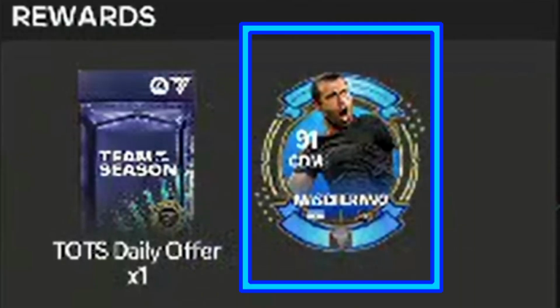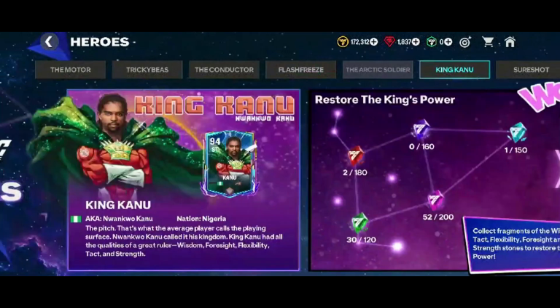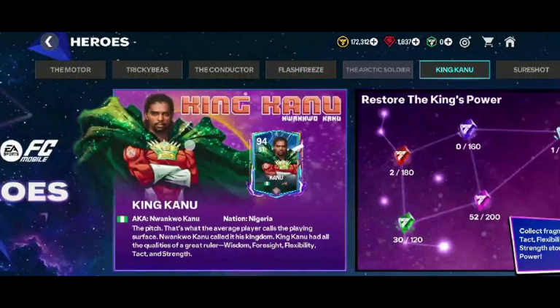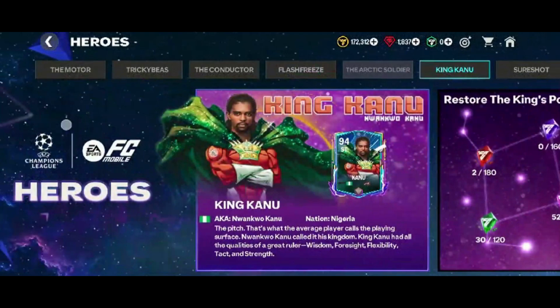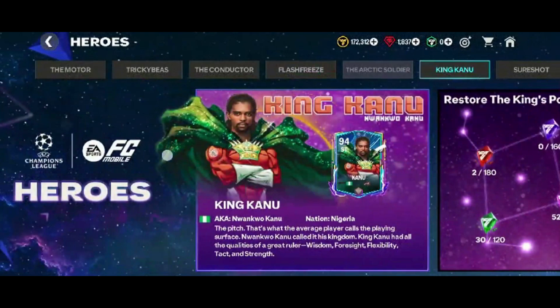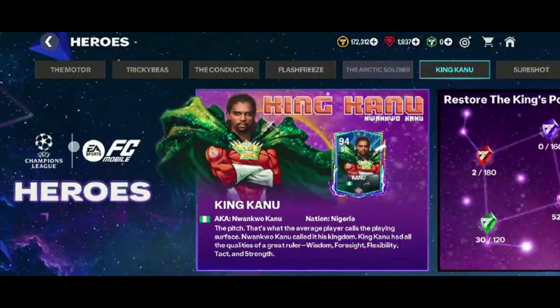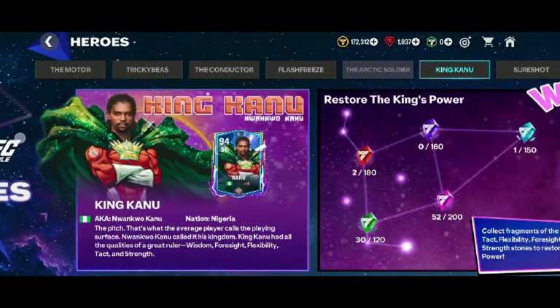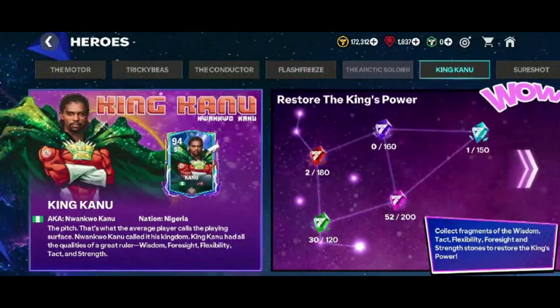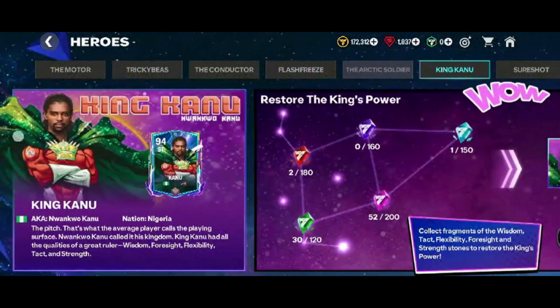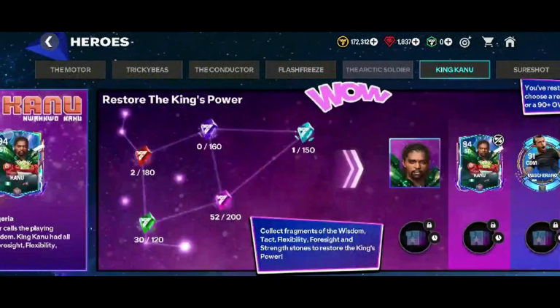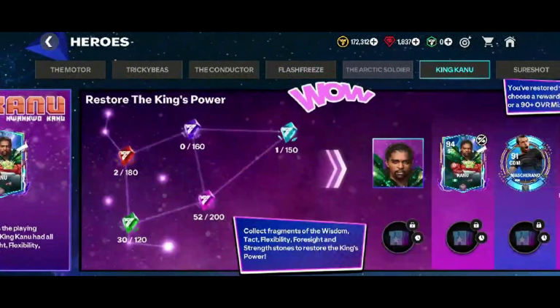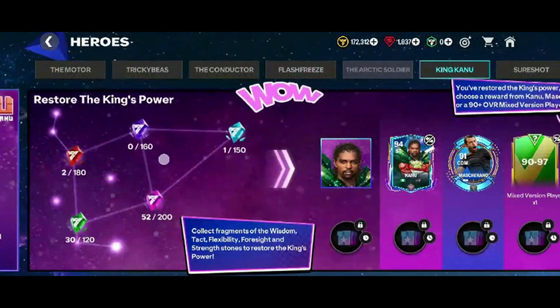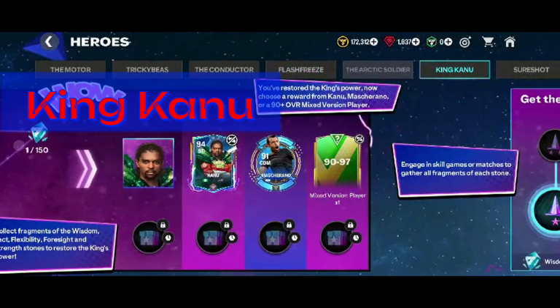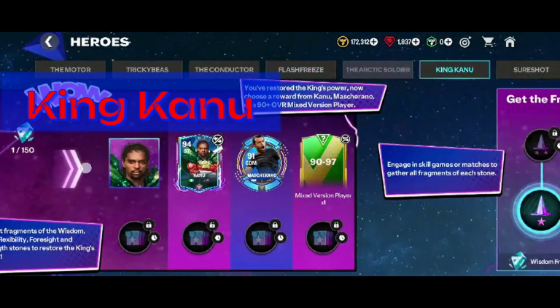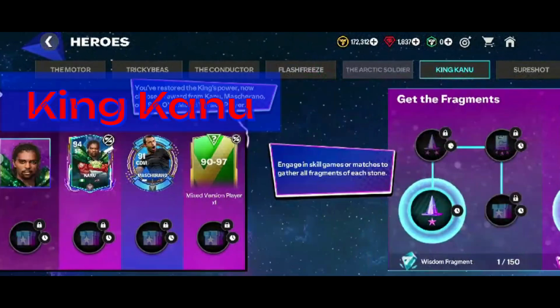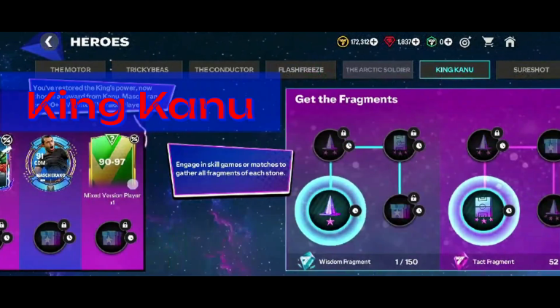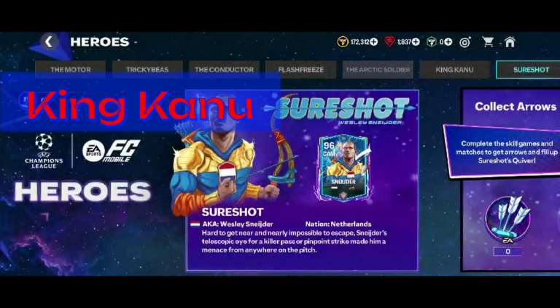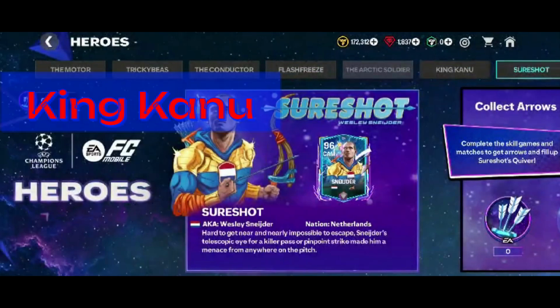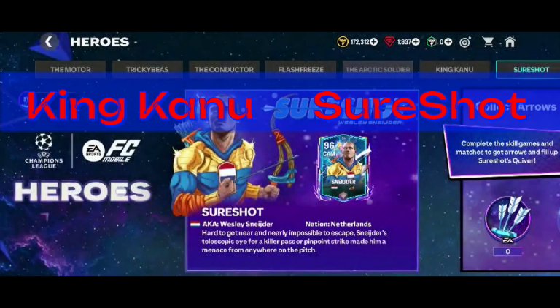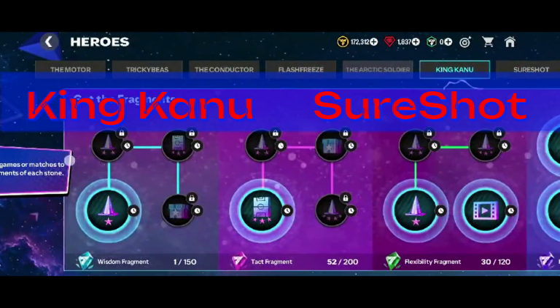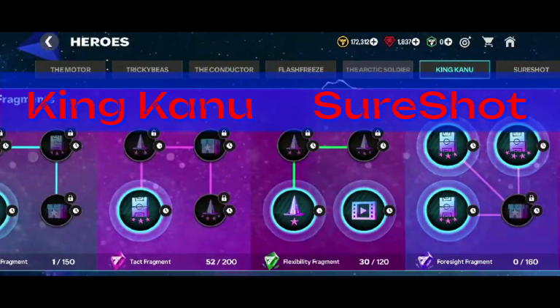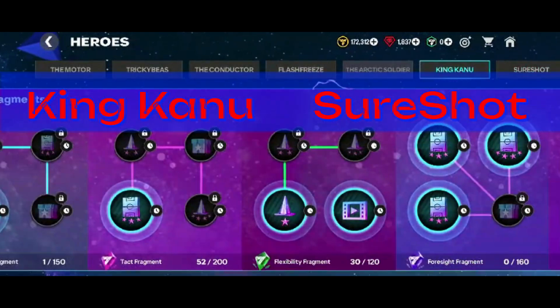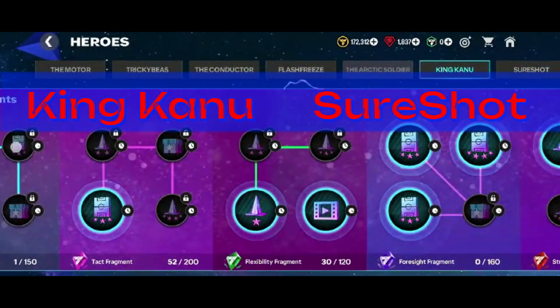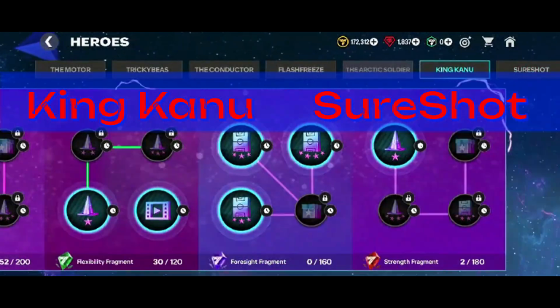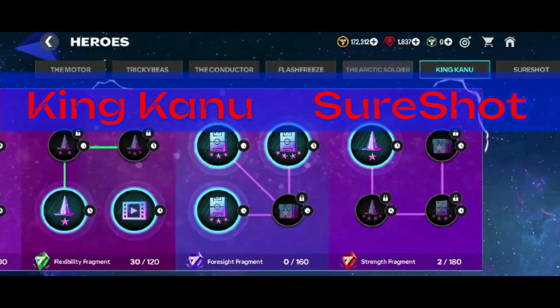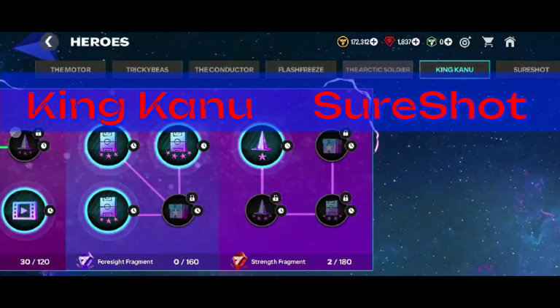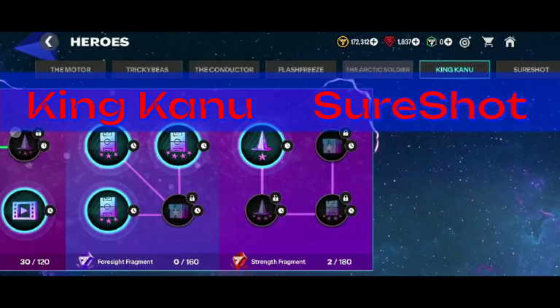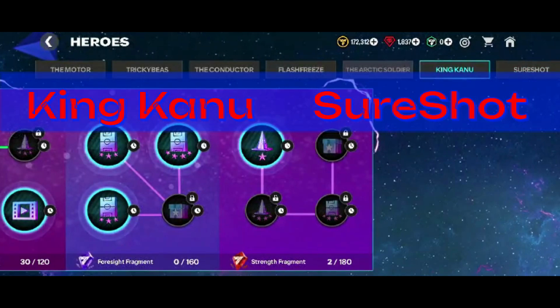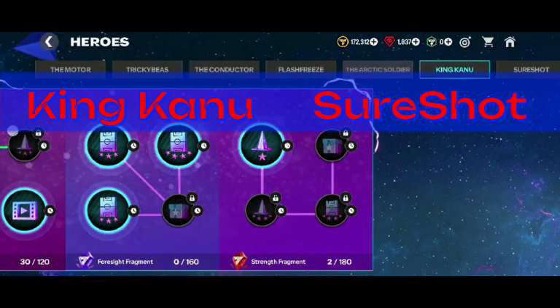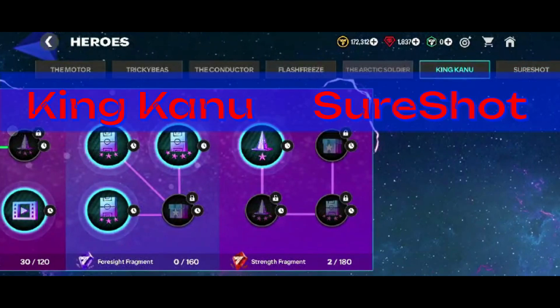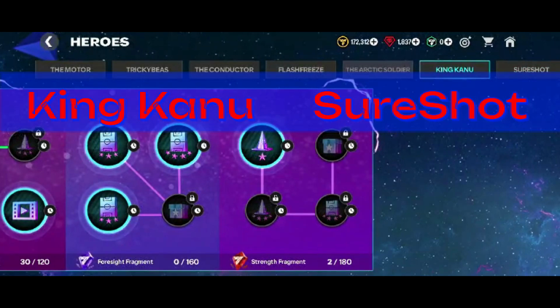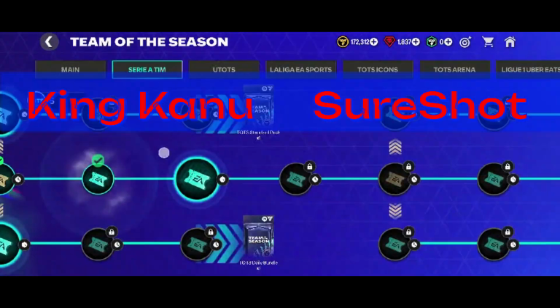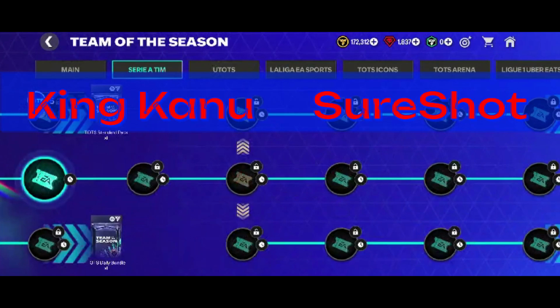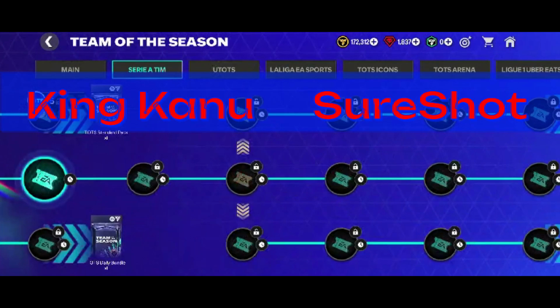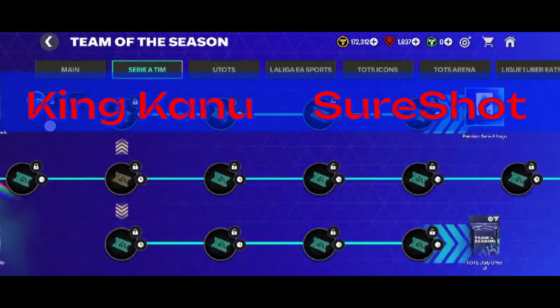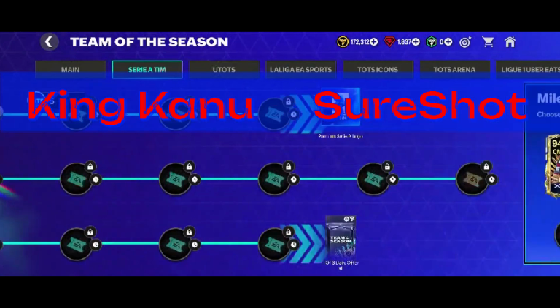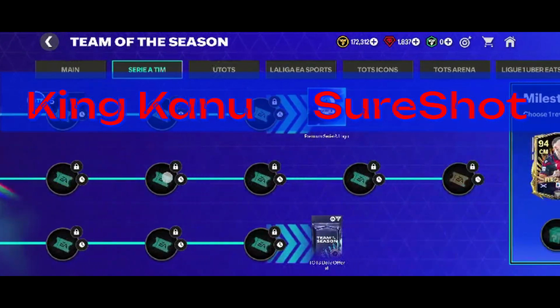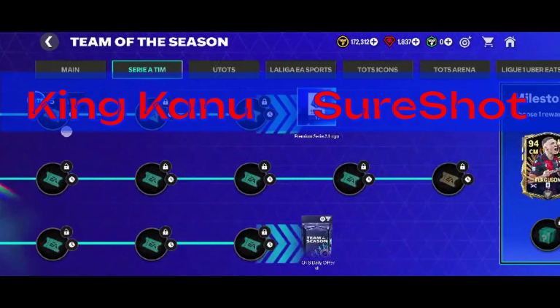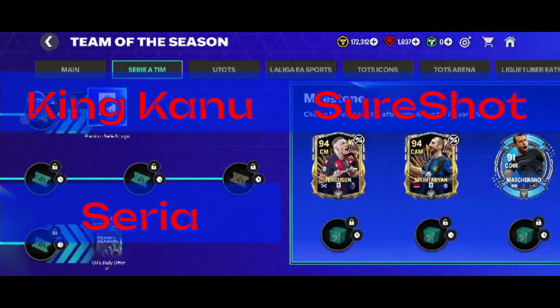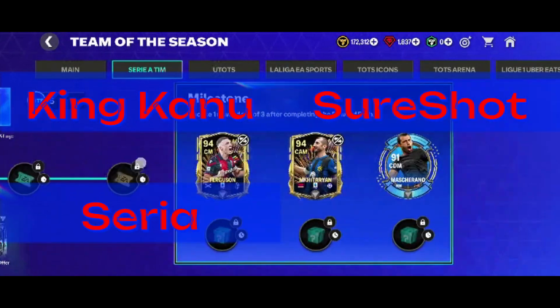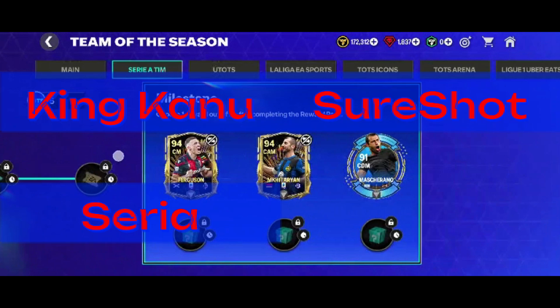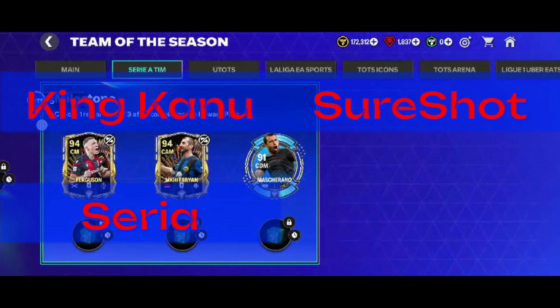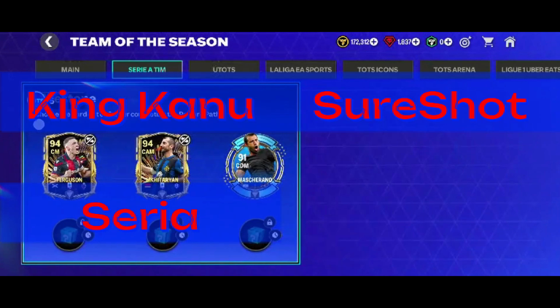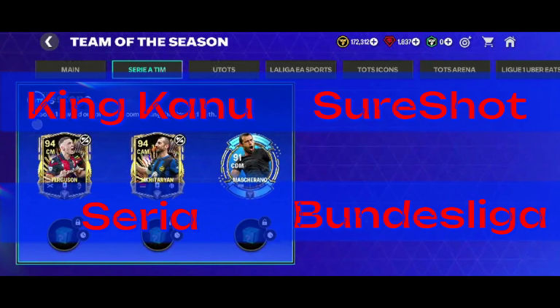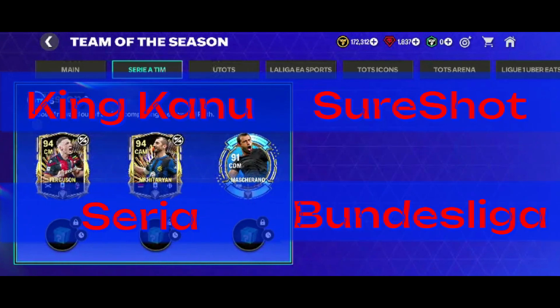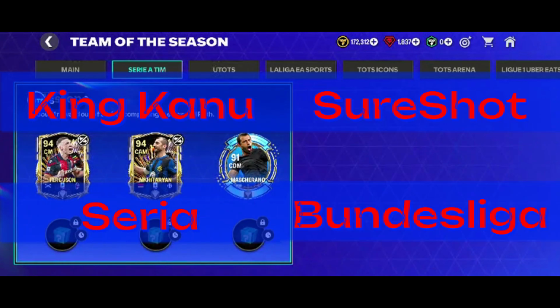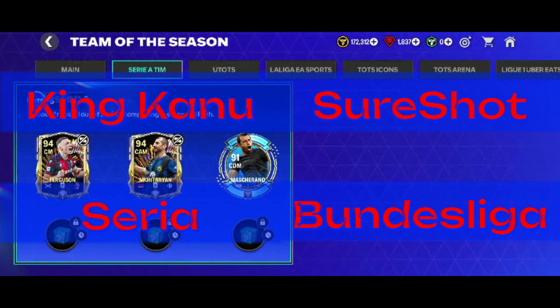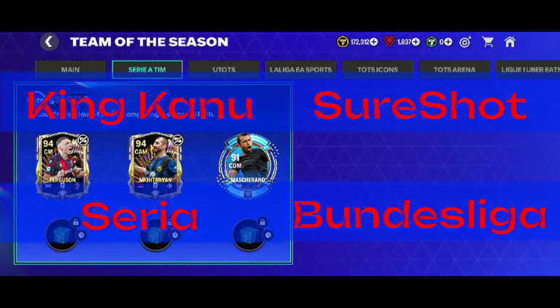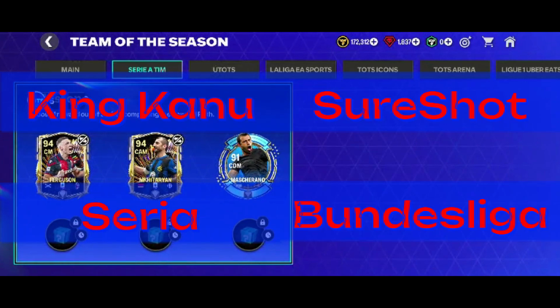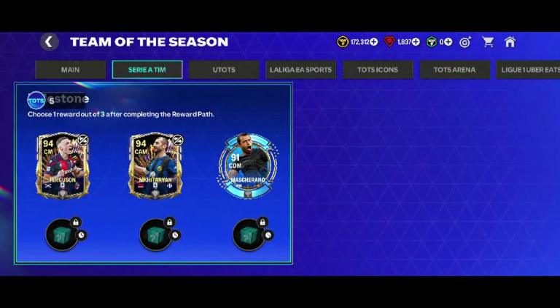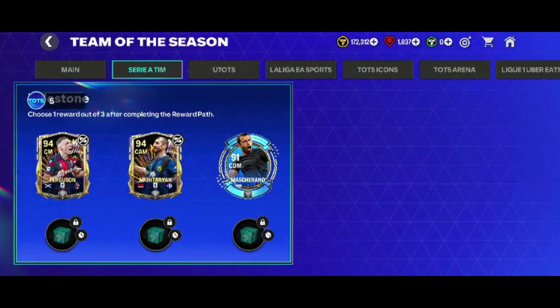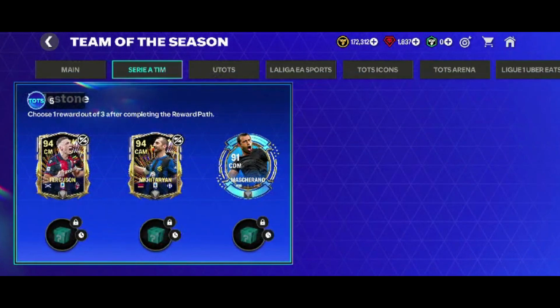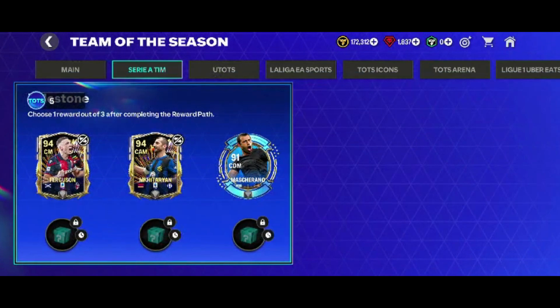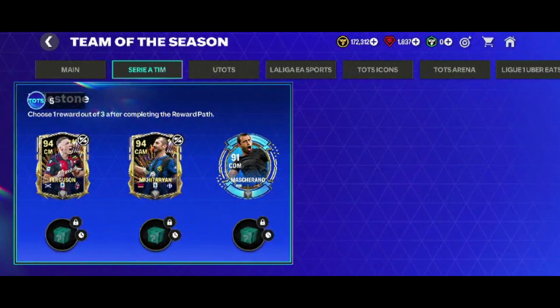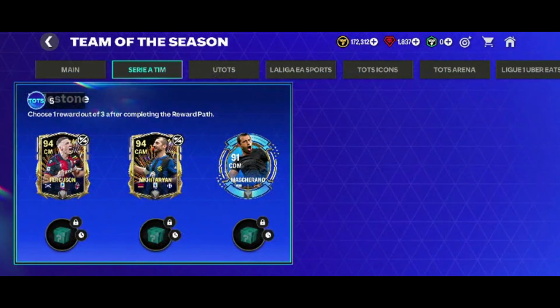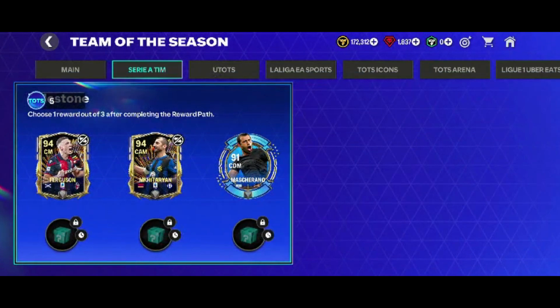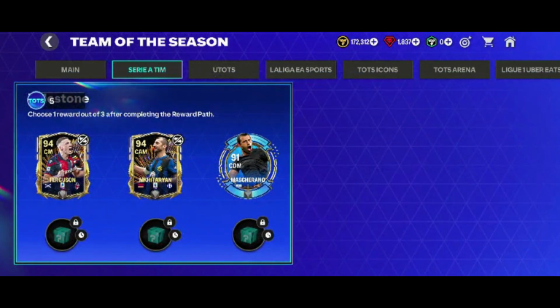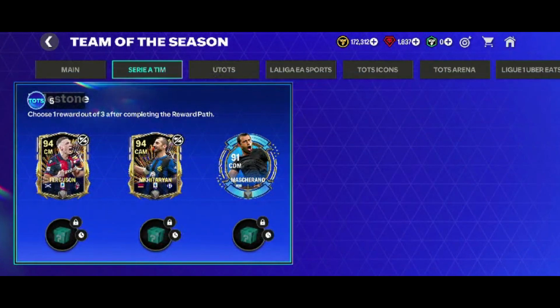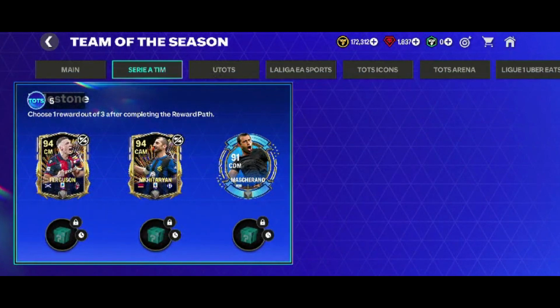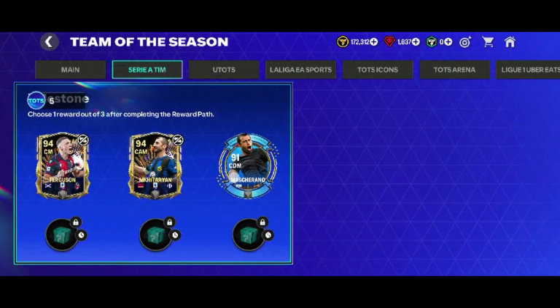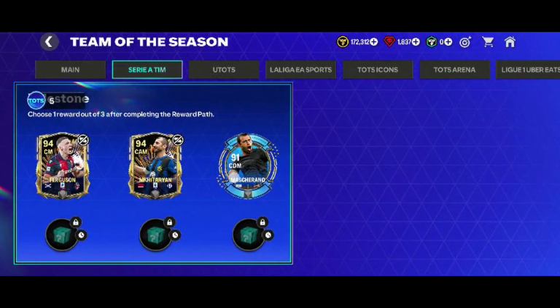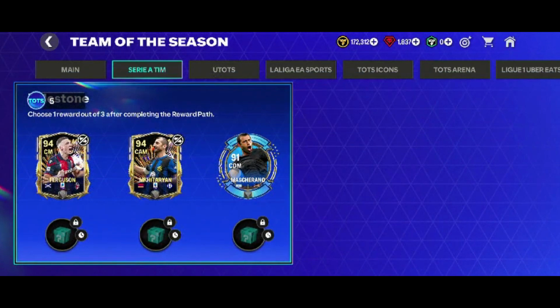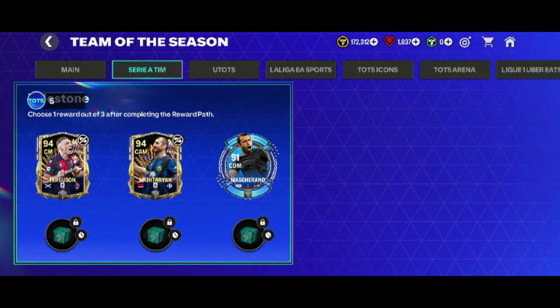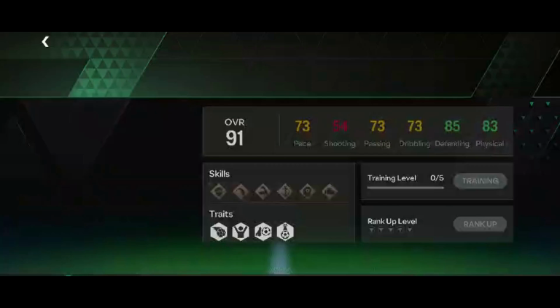You can do challenges, like the King Kanu and Sure Shock in the Heroes area, or in the TOTS which includes Syria or Bundesliga. They all have rewards that include a Mascherano.